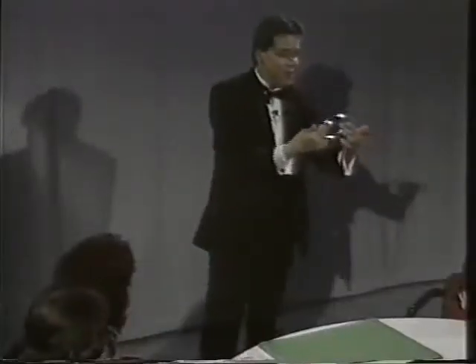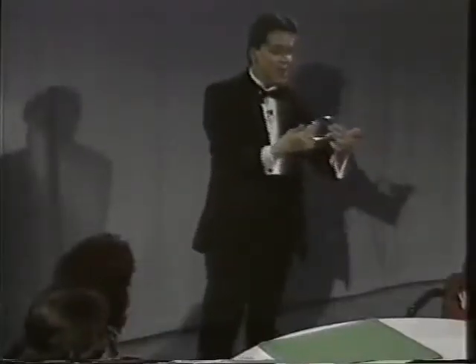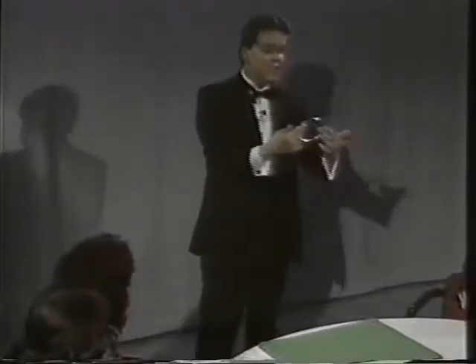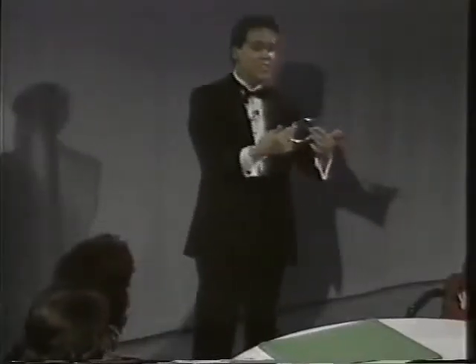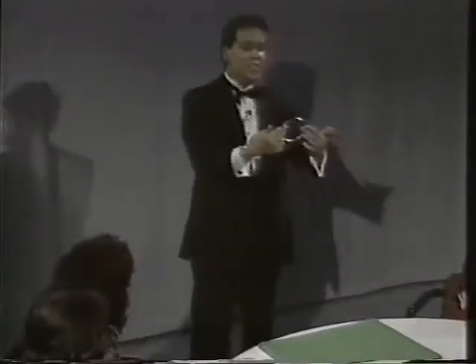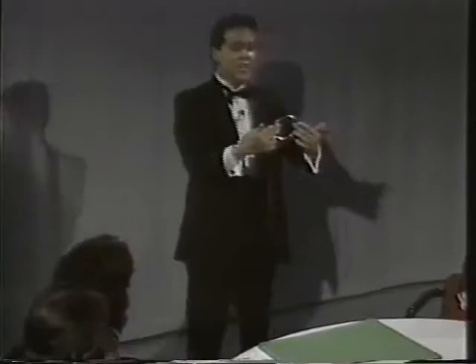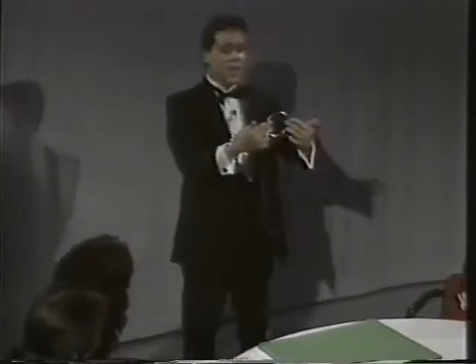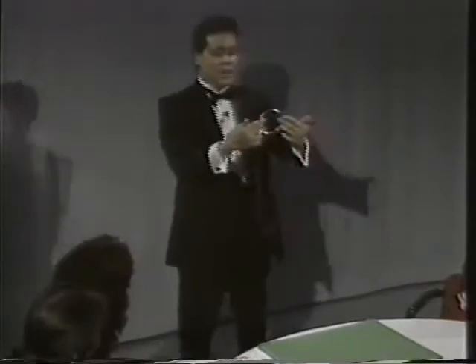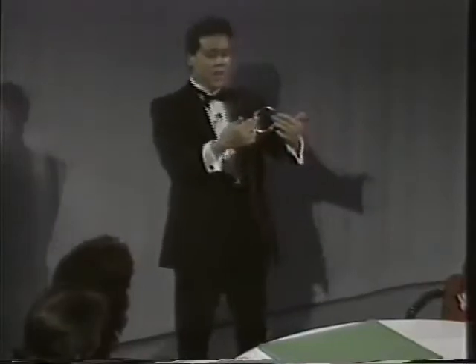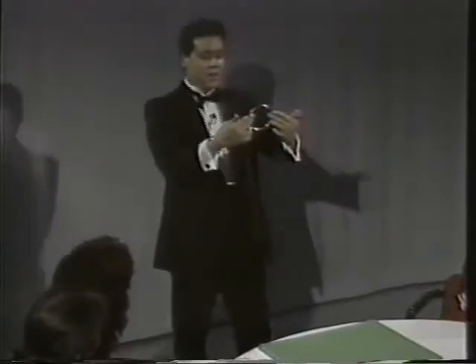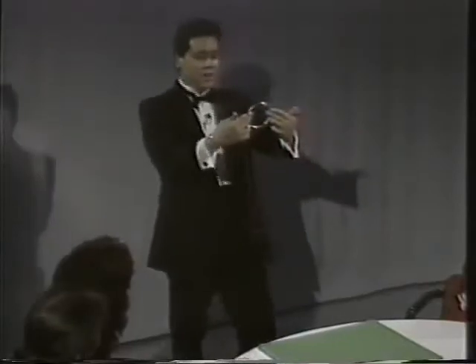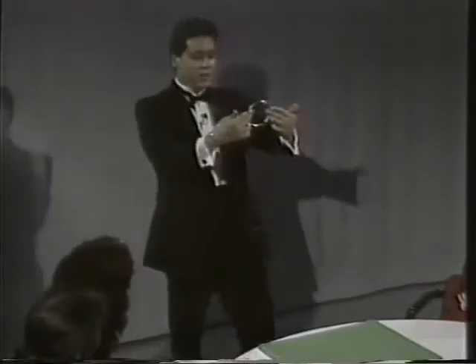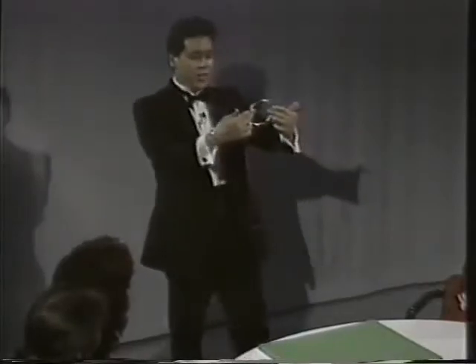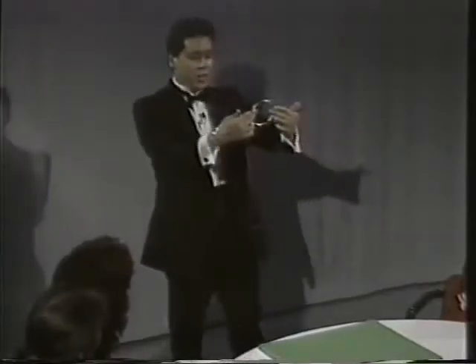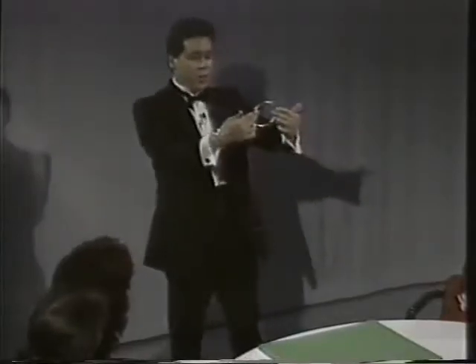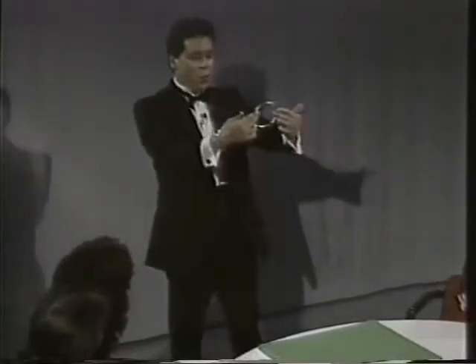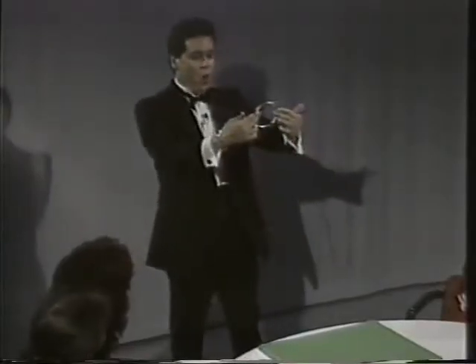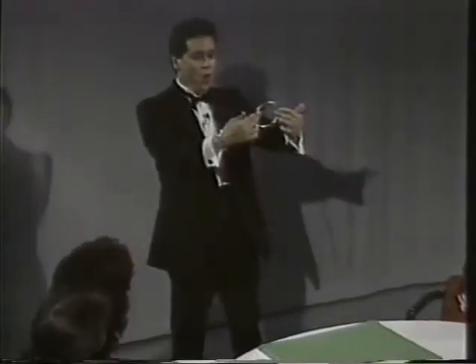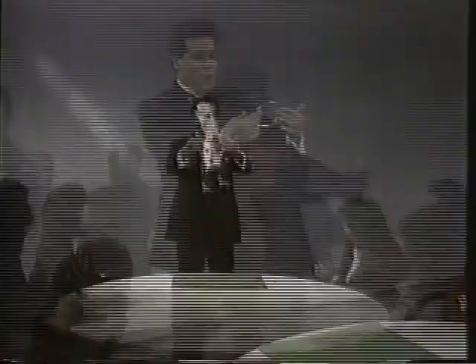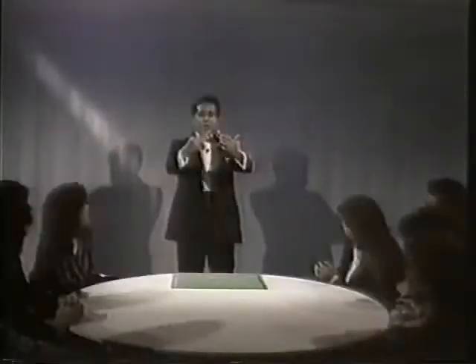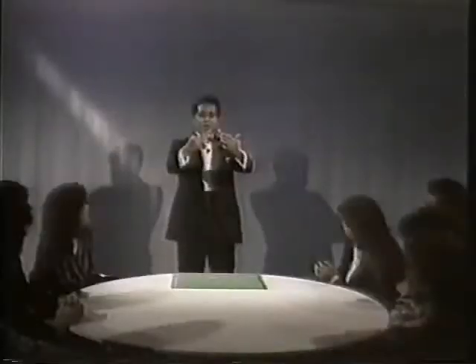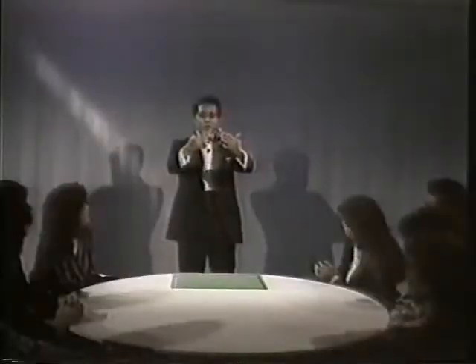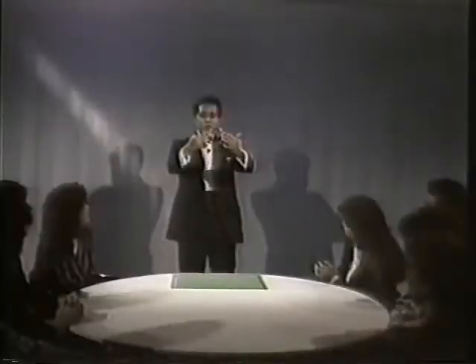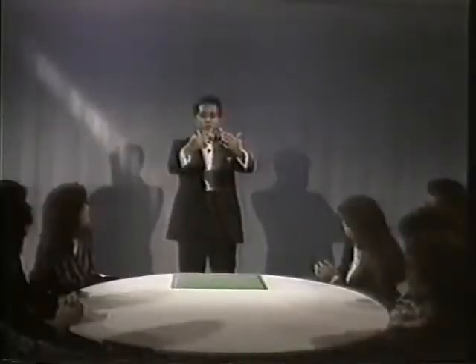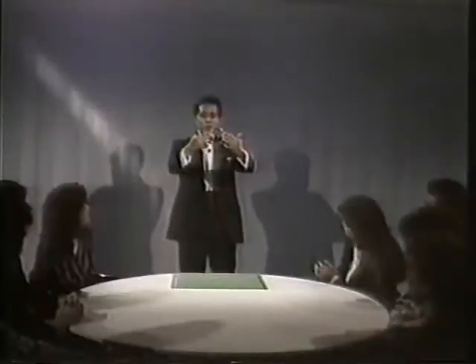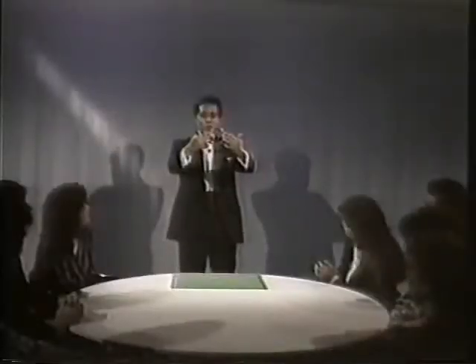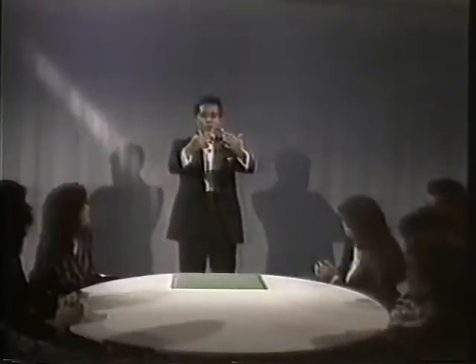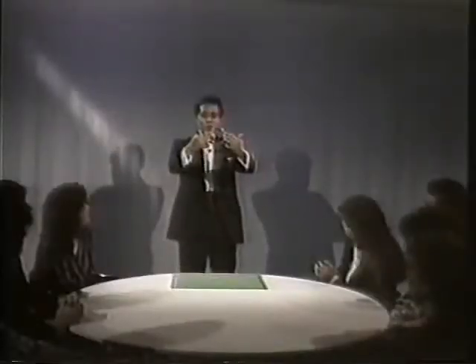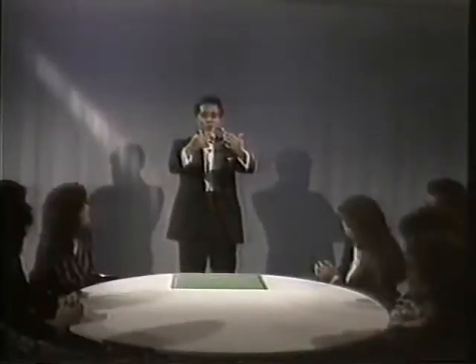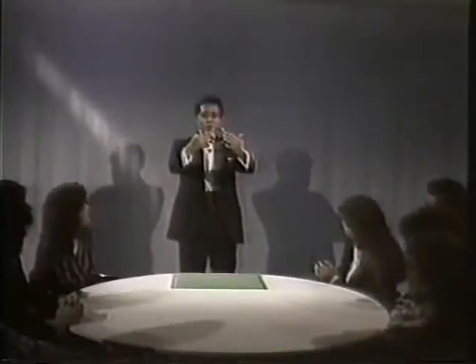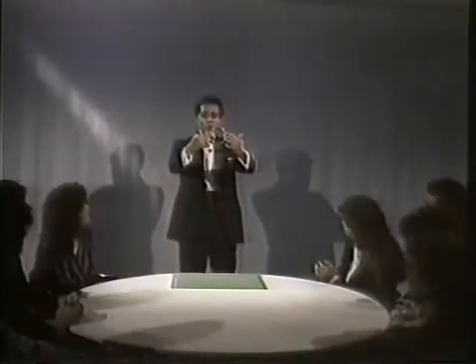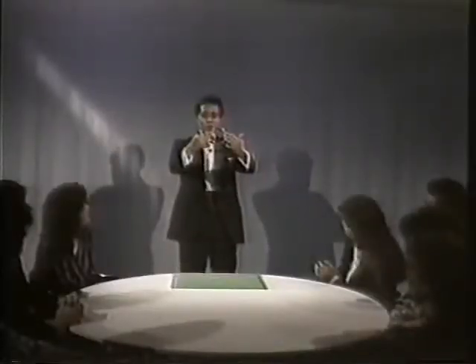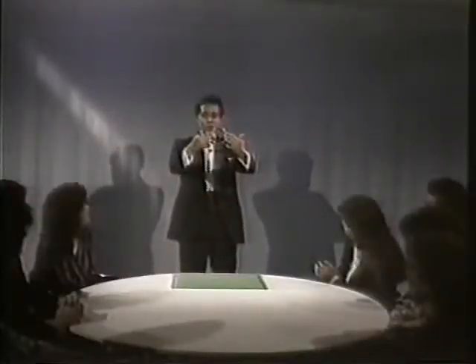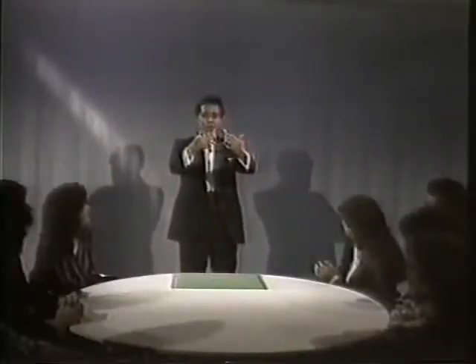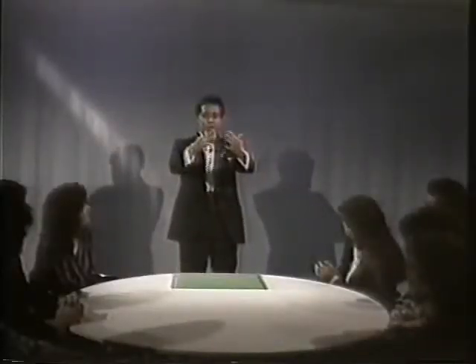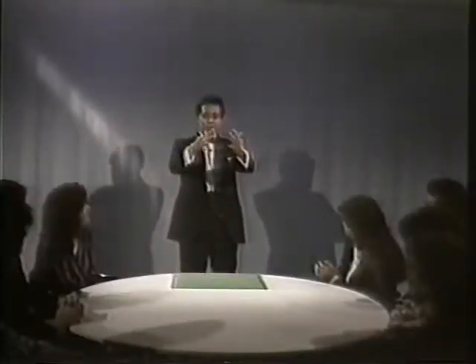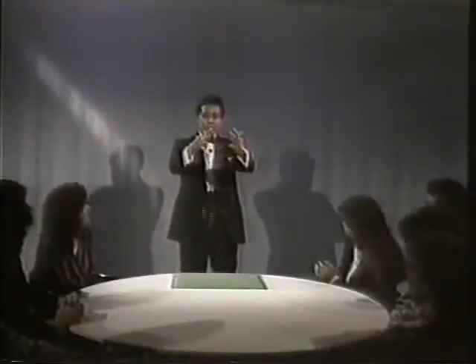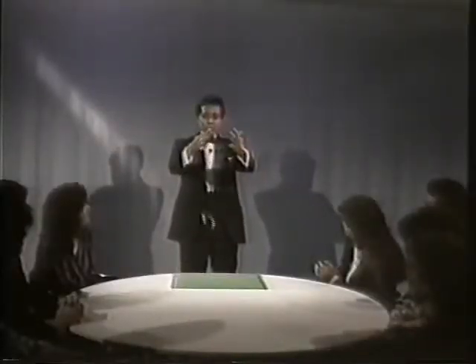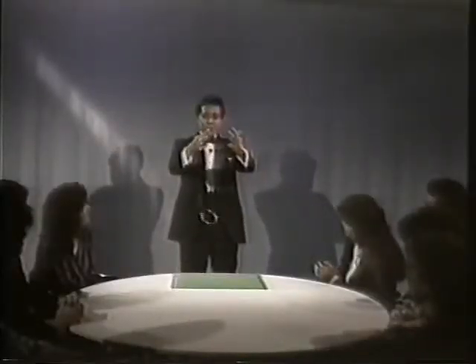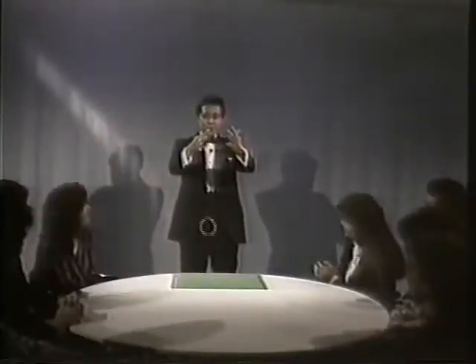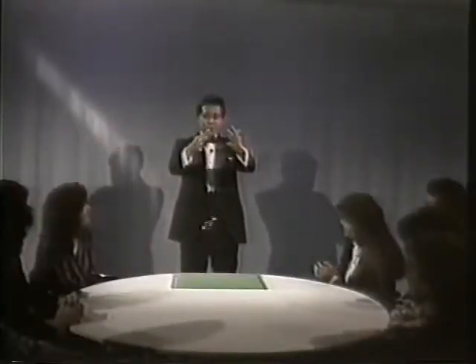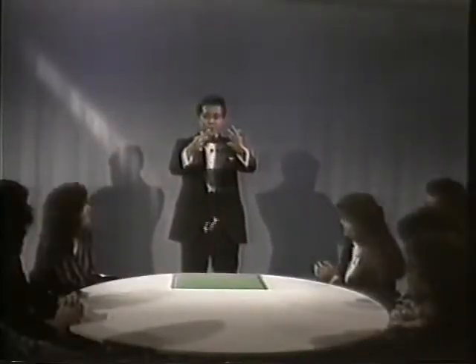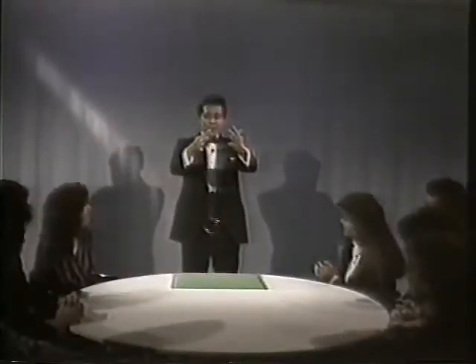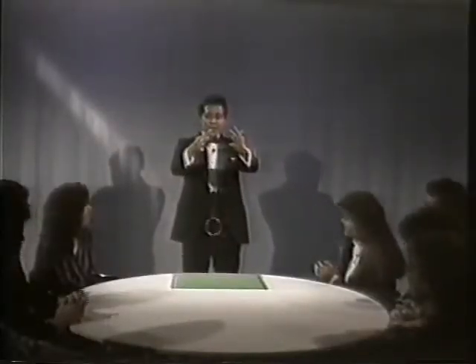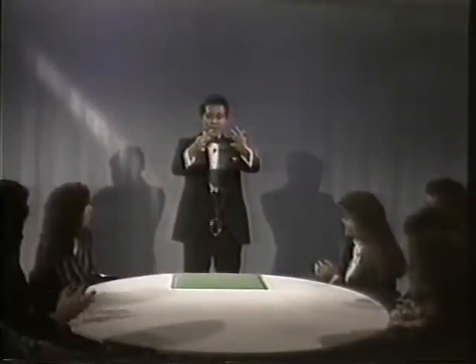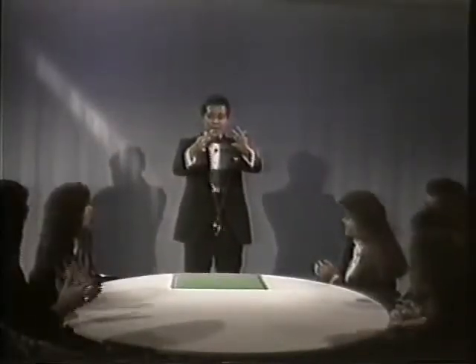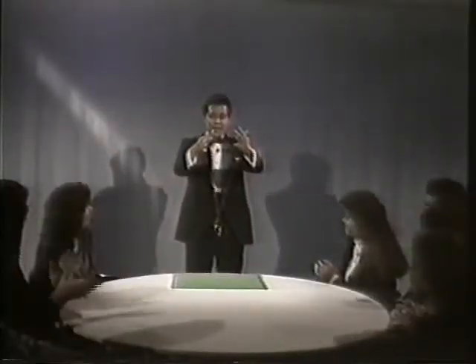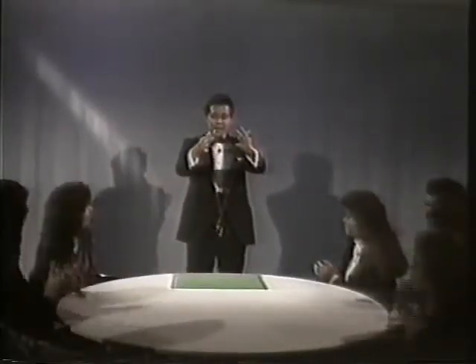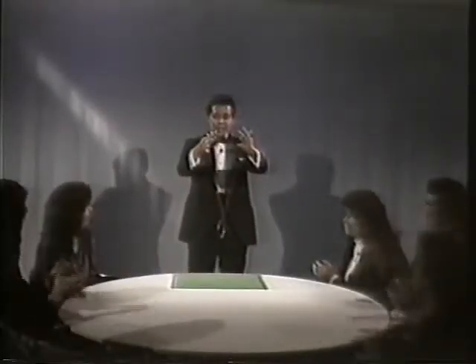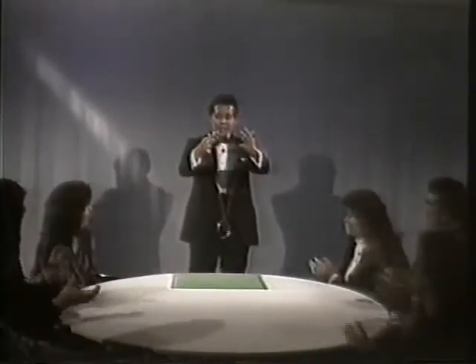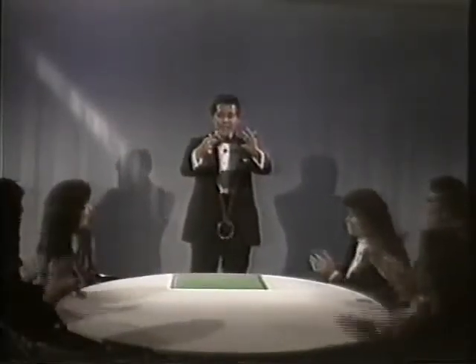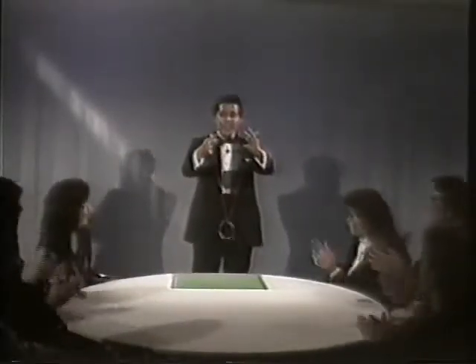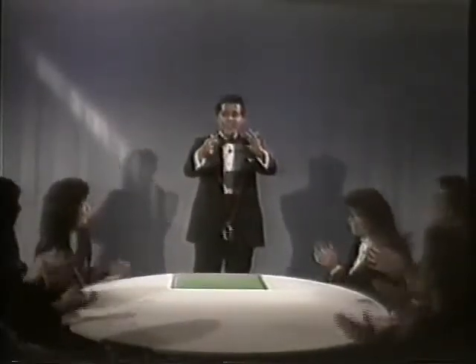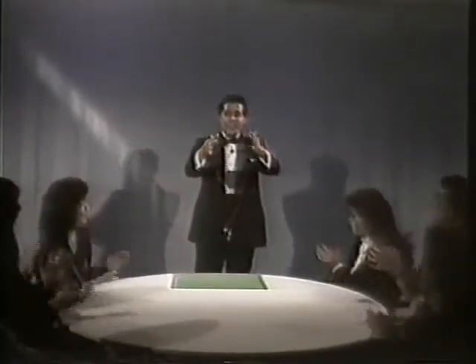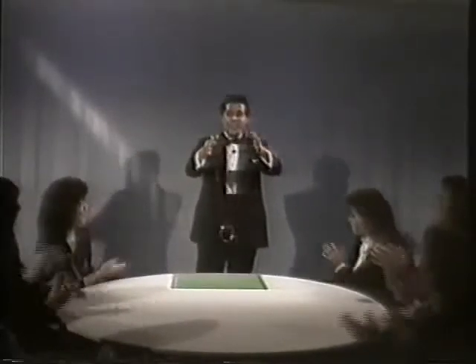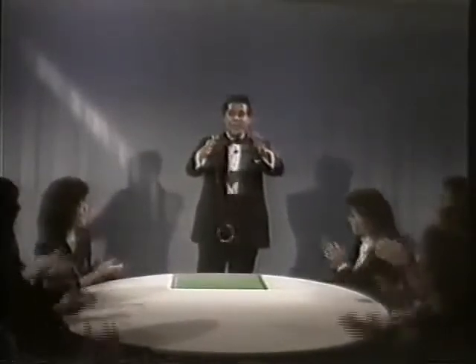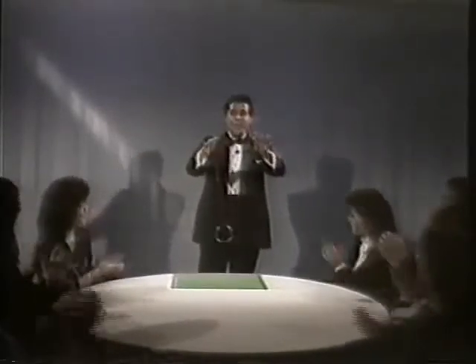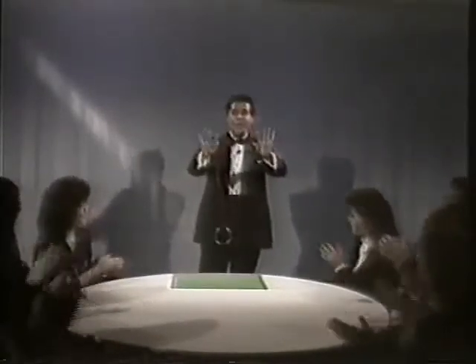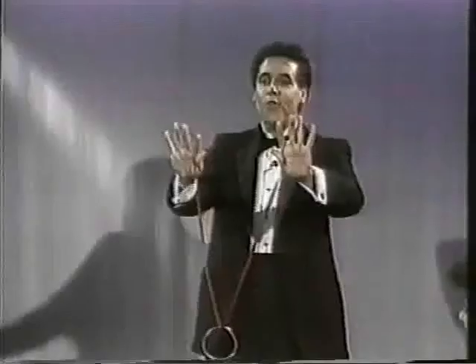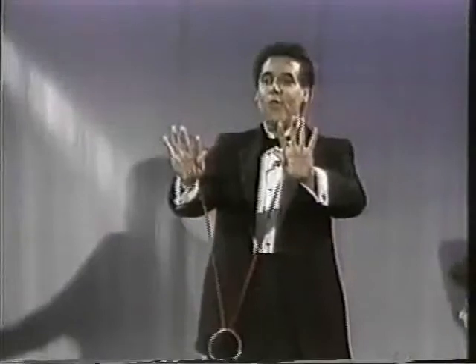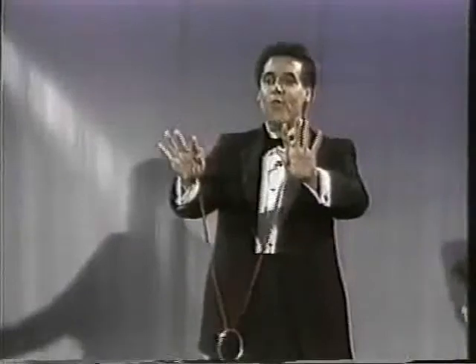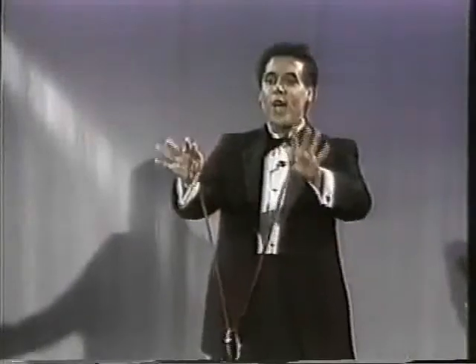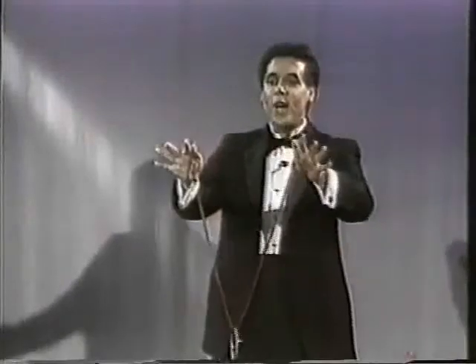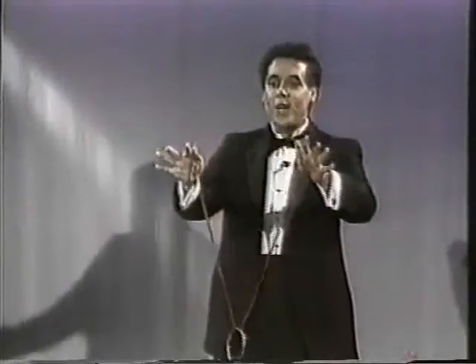Watch. On the count of three. One, two, three. Boop. Wow. Right on.